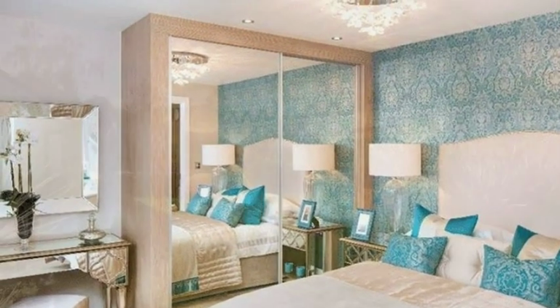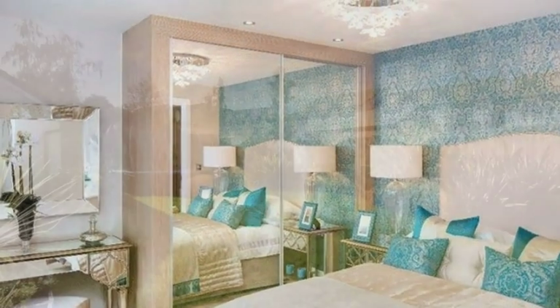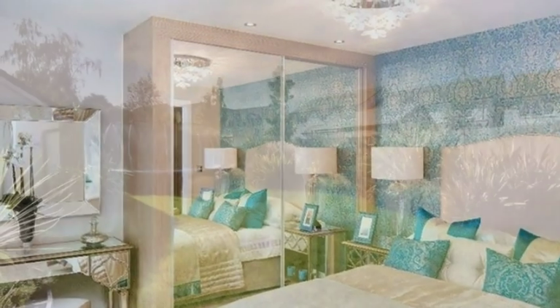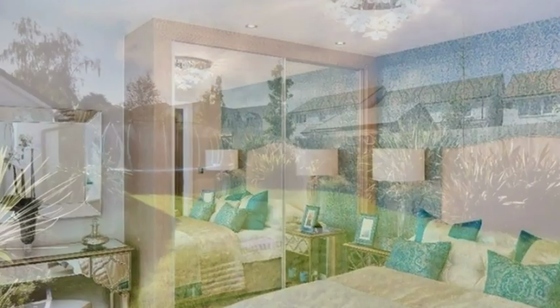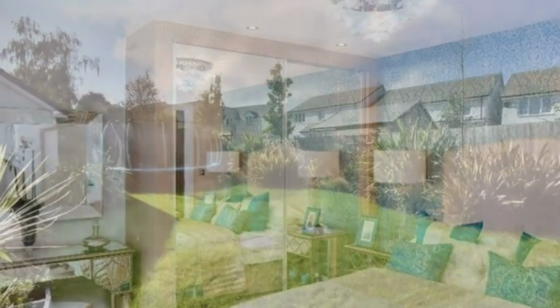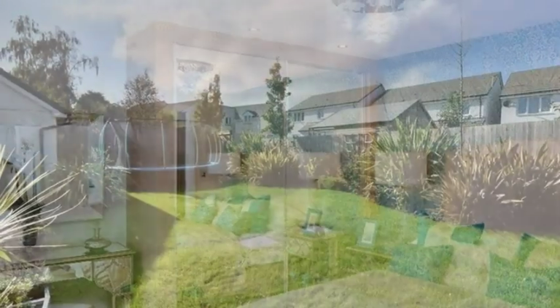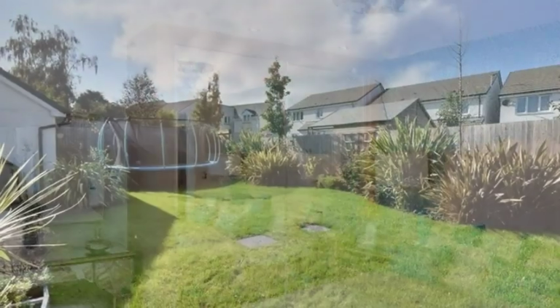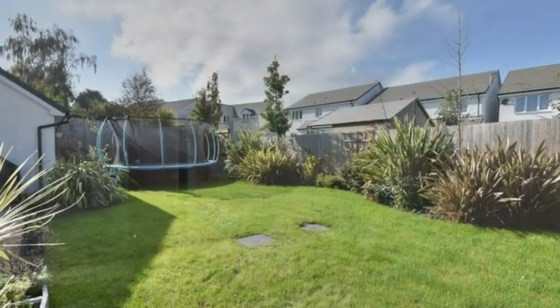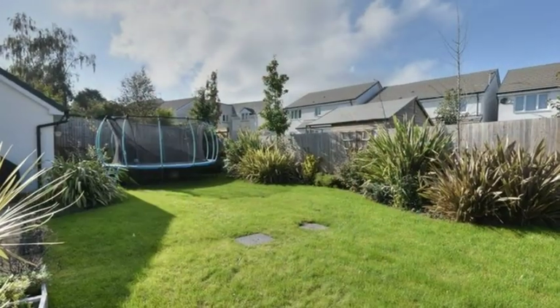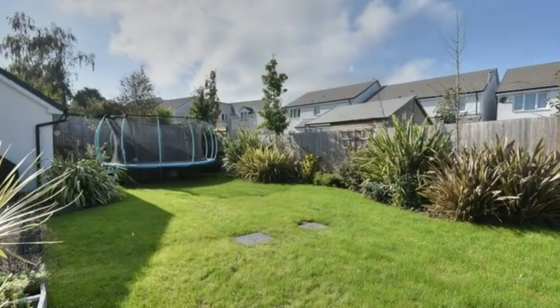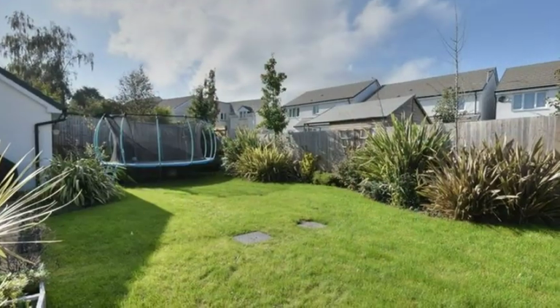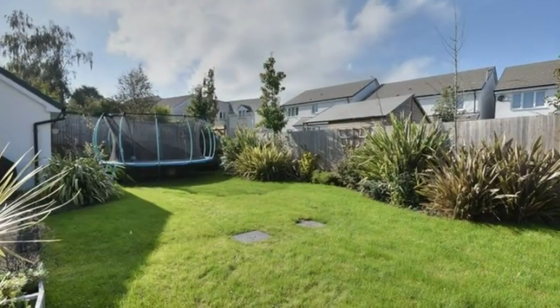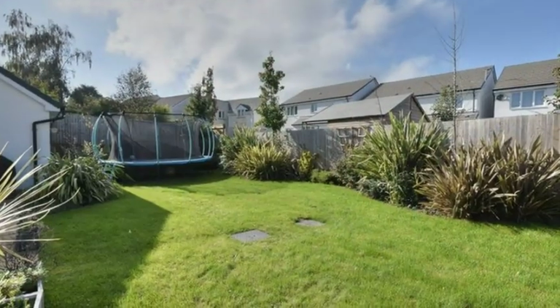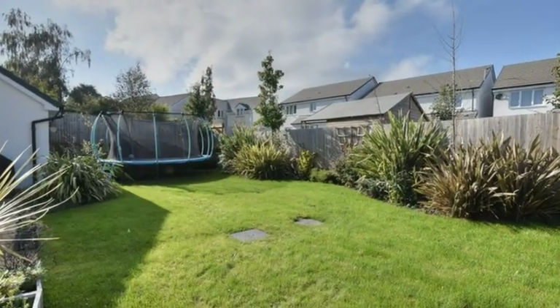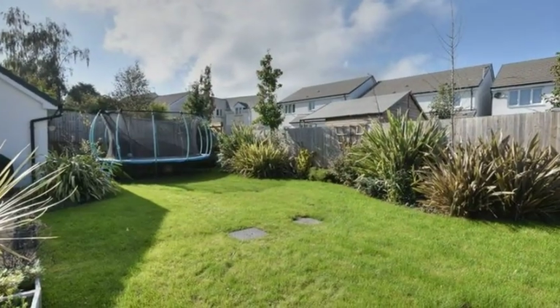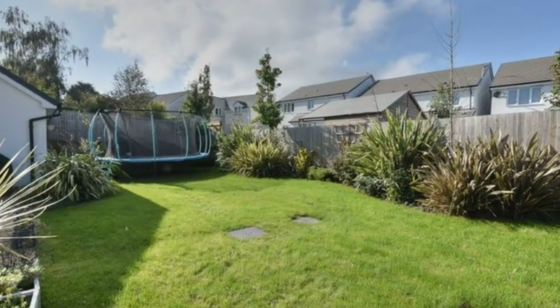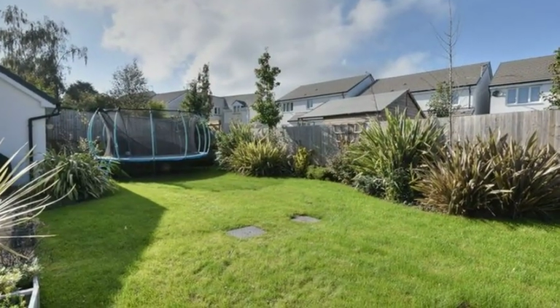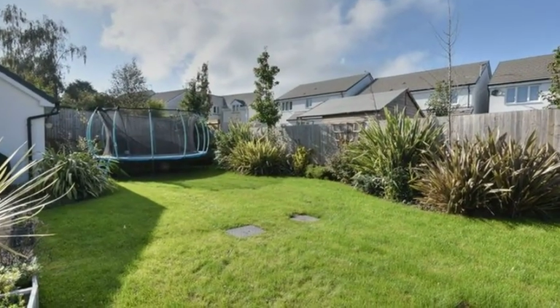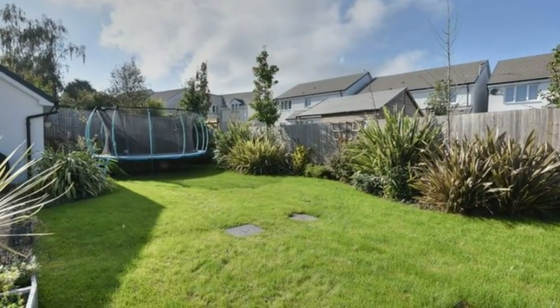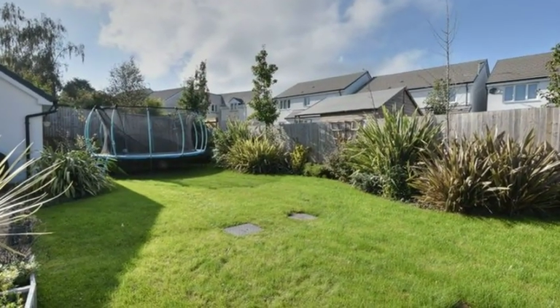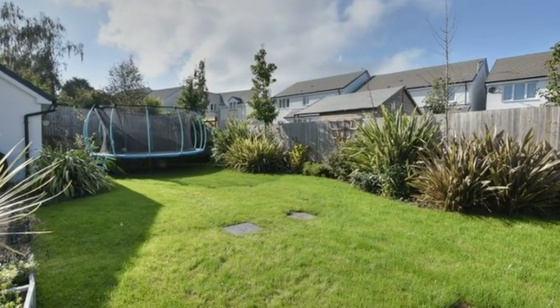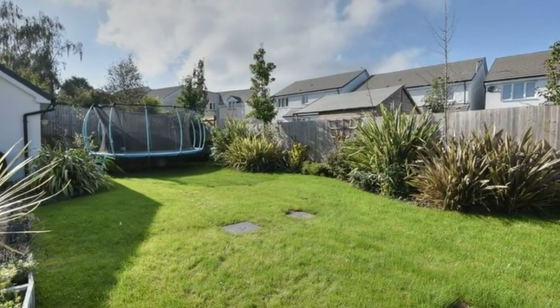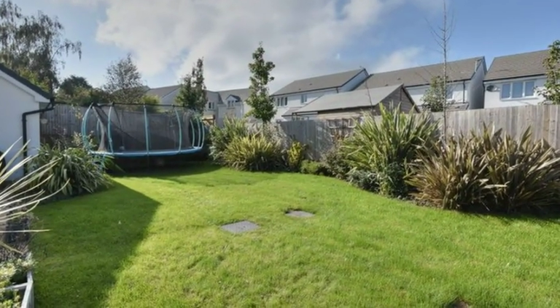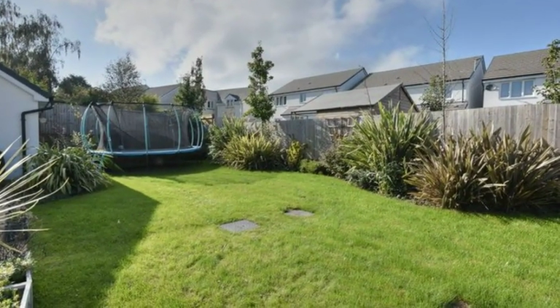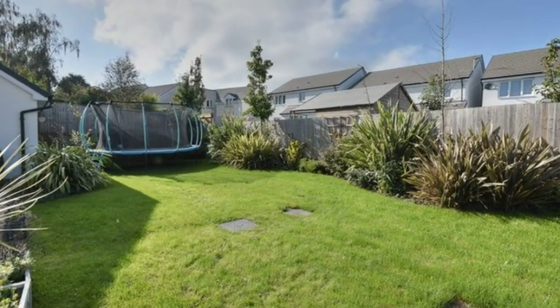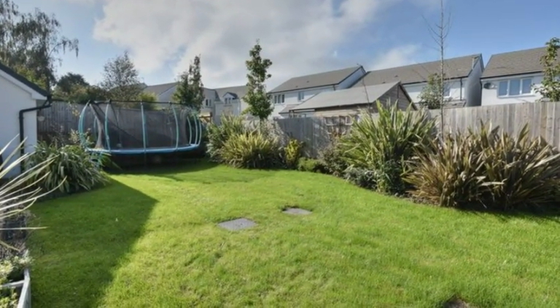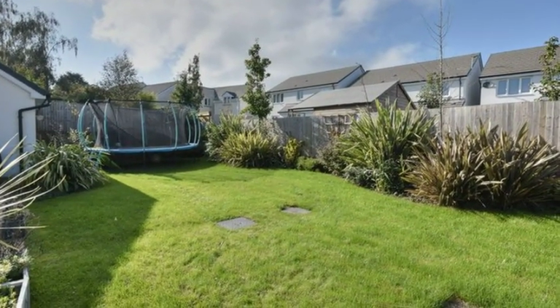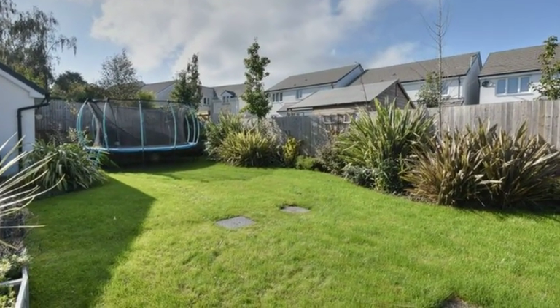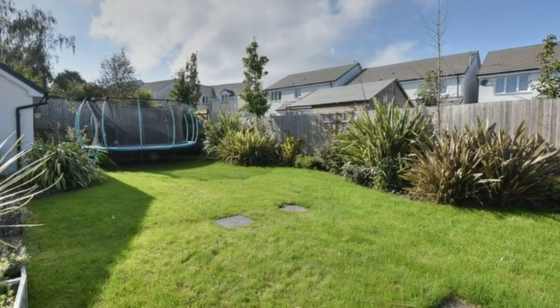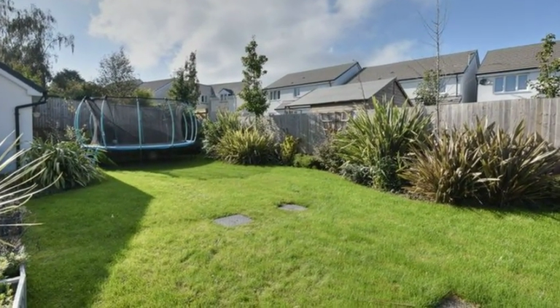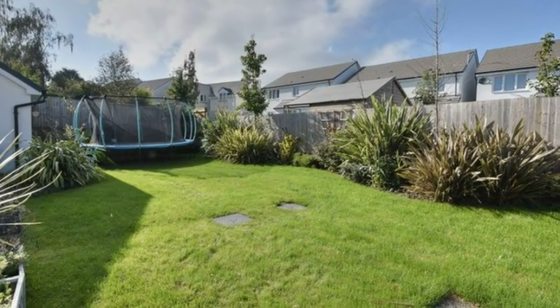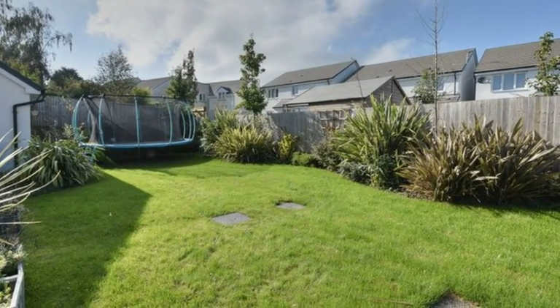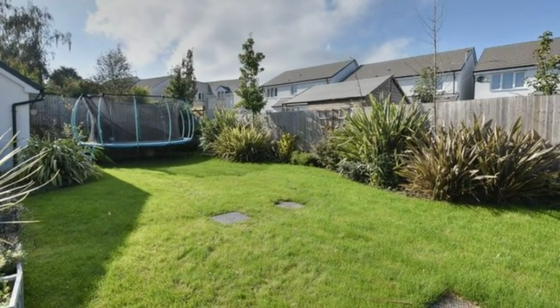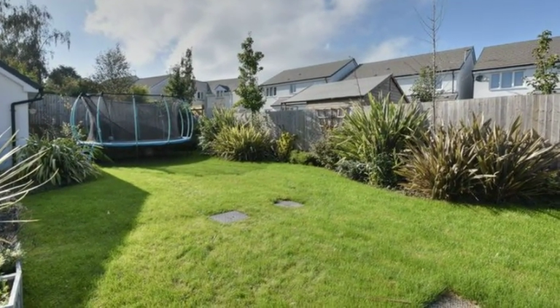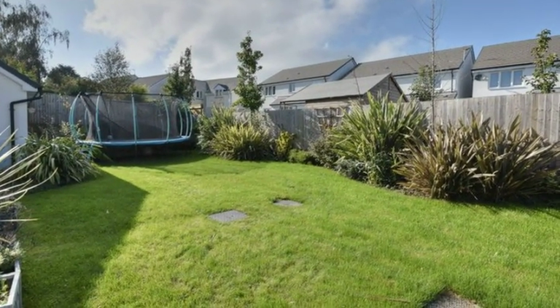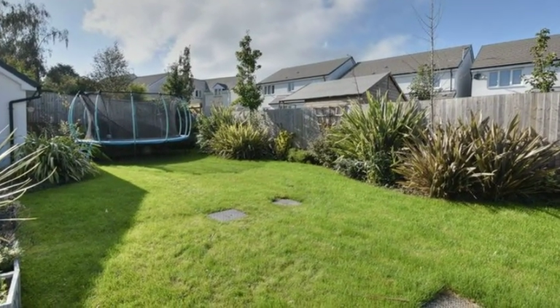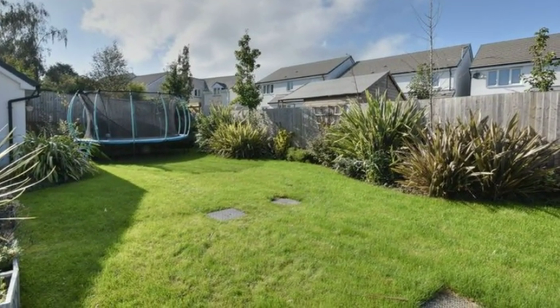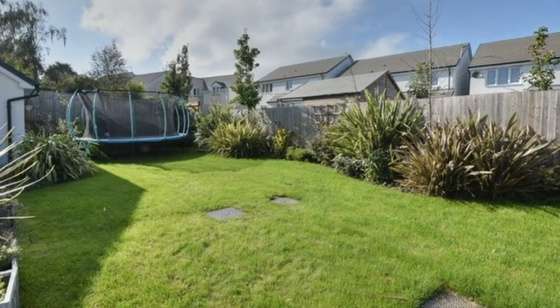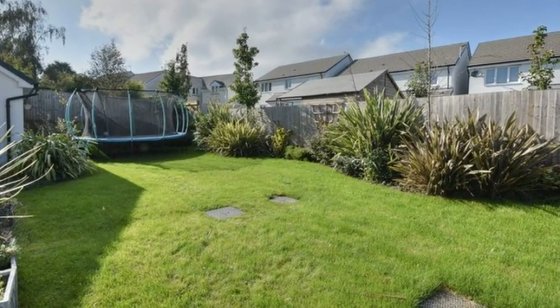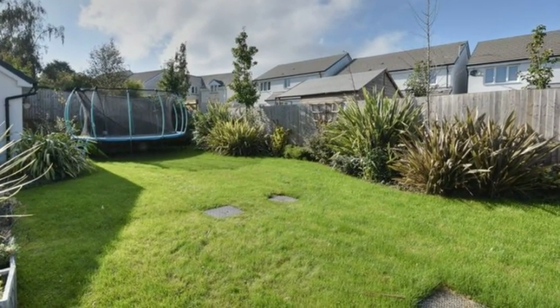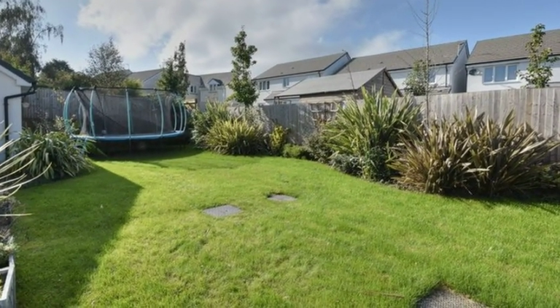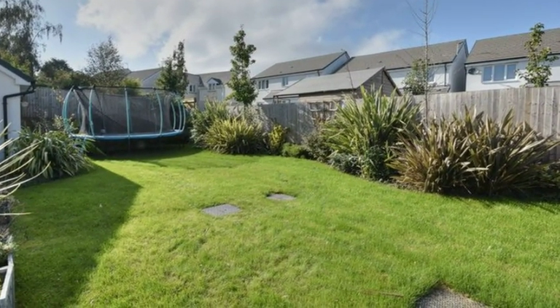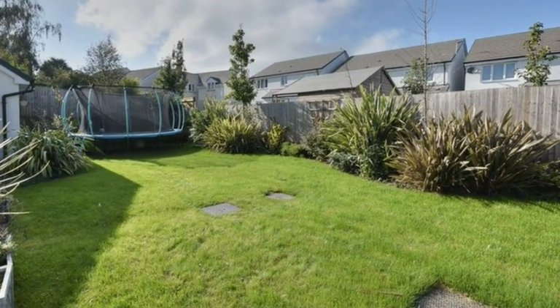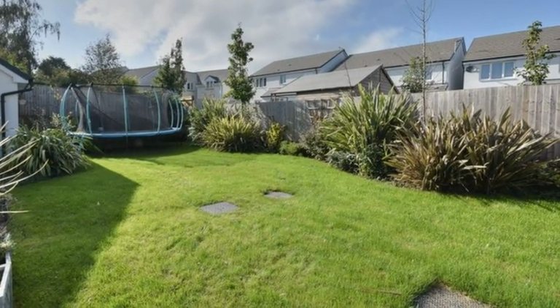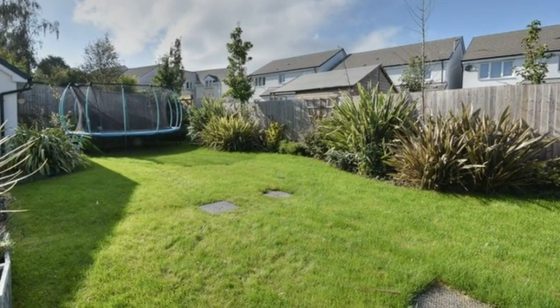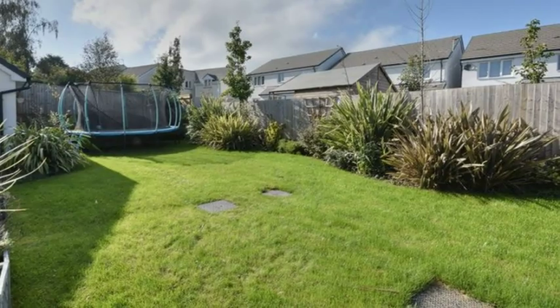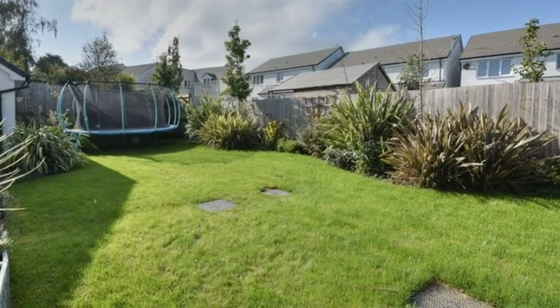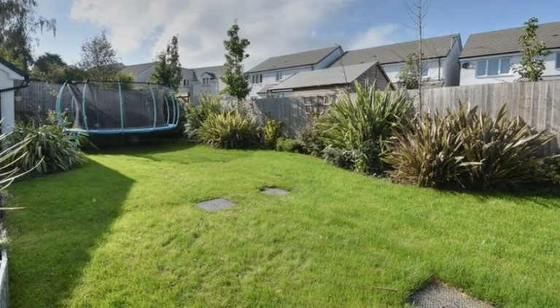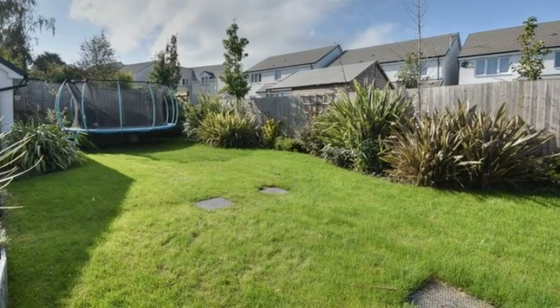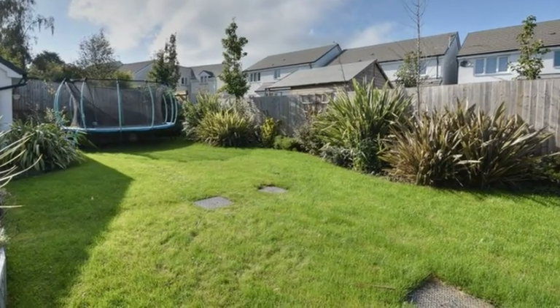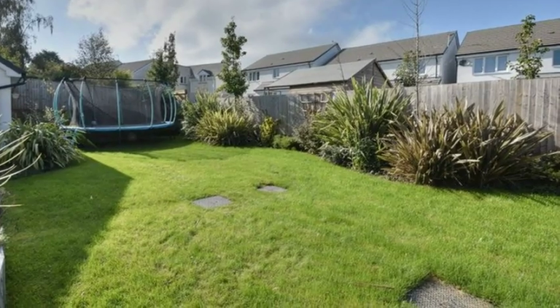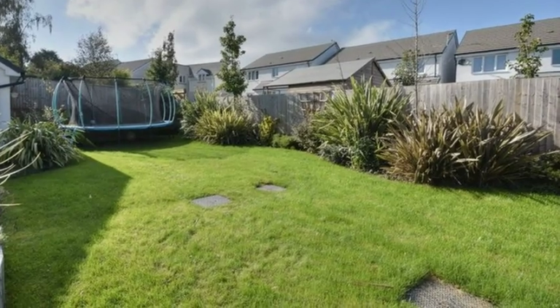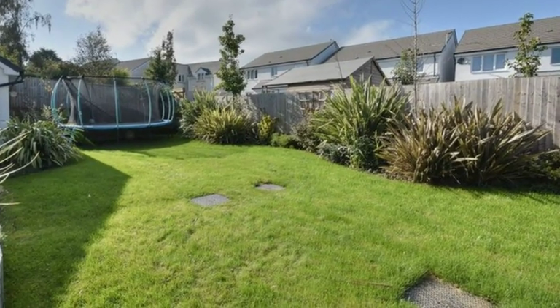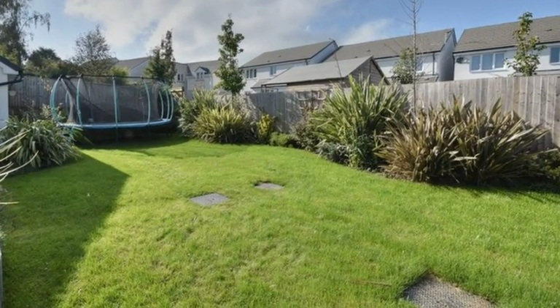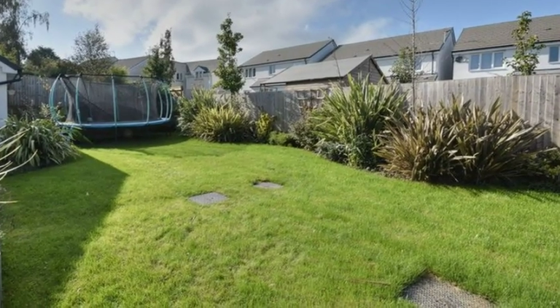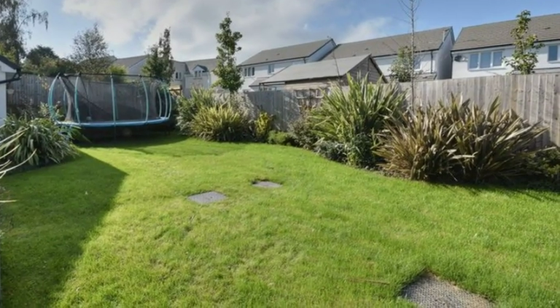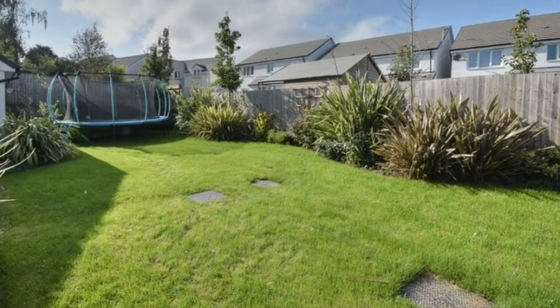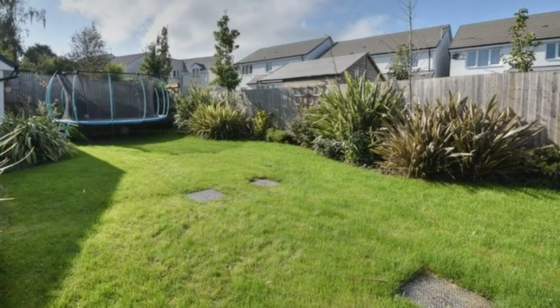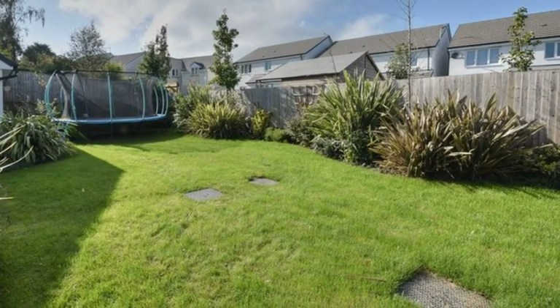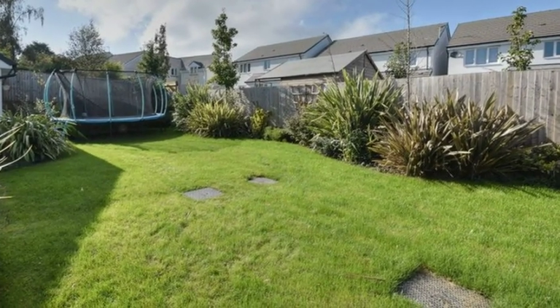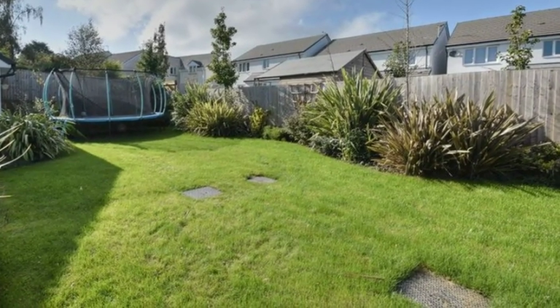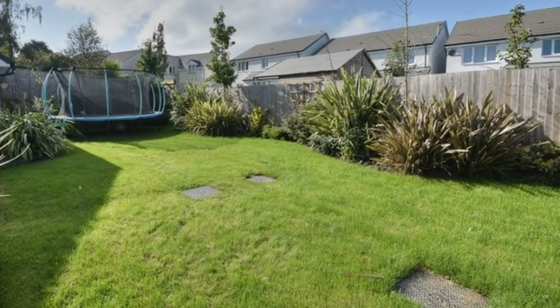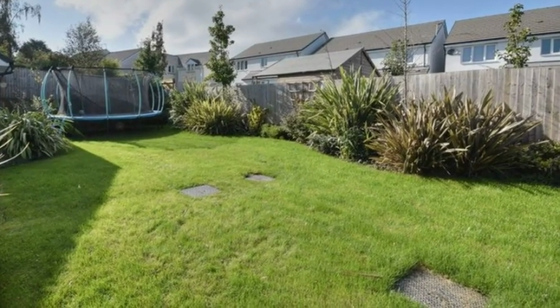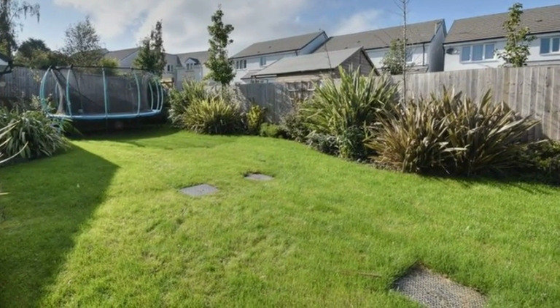Externally, the rear garden is mainly laid to lawn with a paved patio area, whilst the property benefits from parking and a double garage.